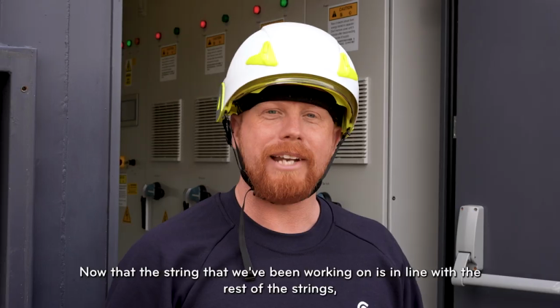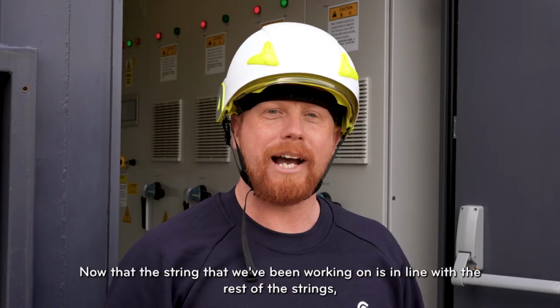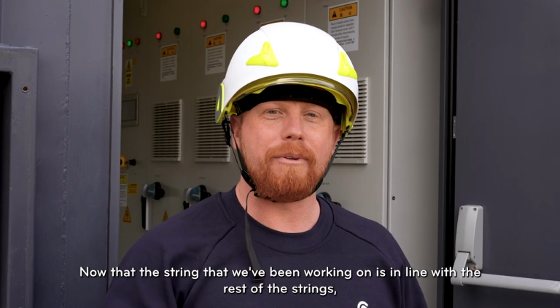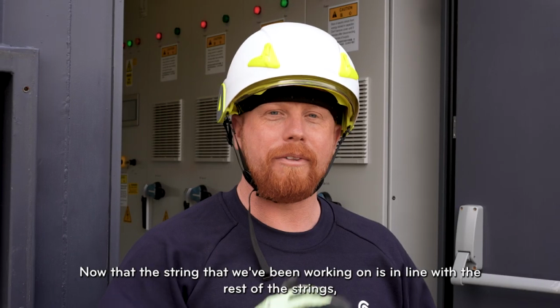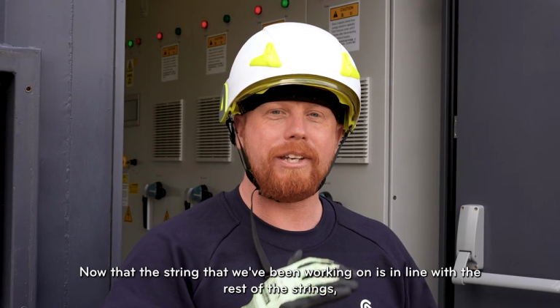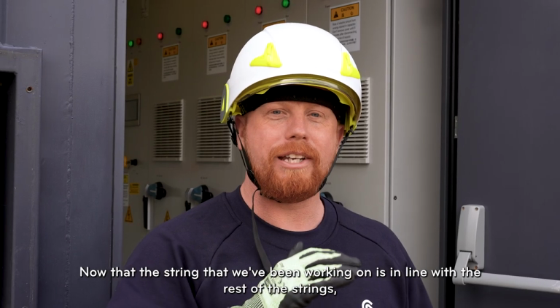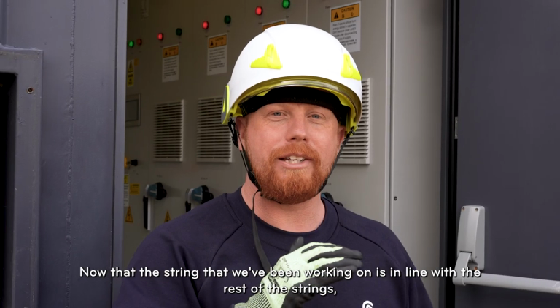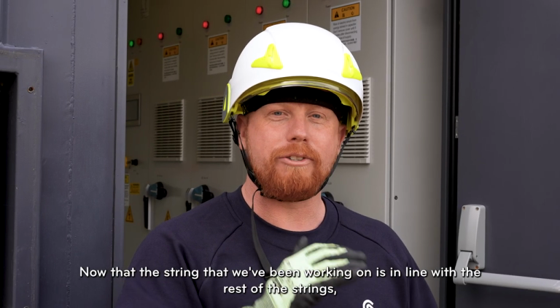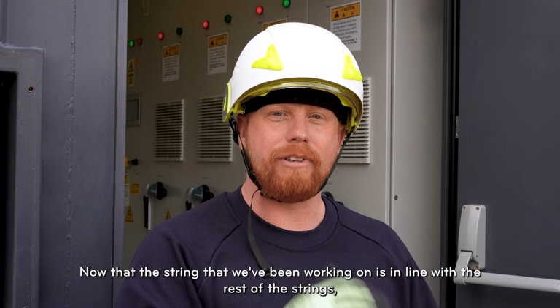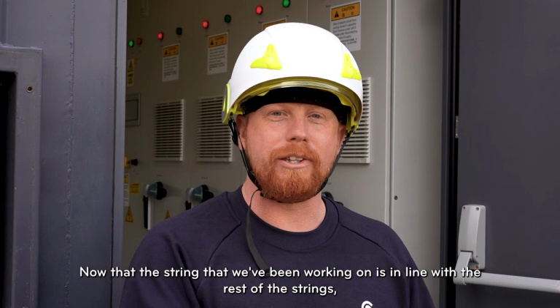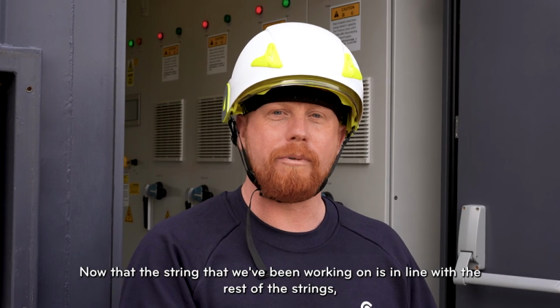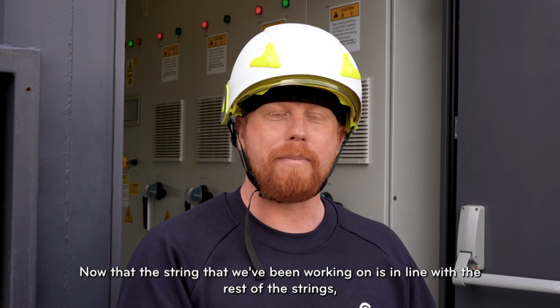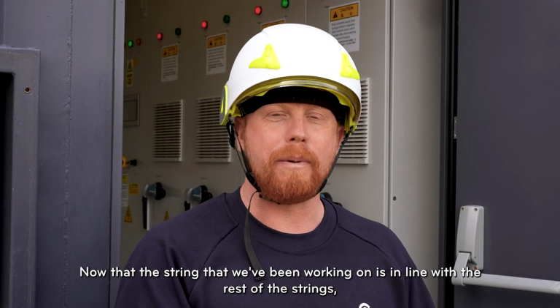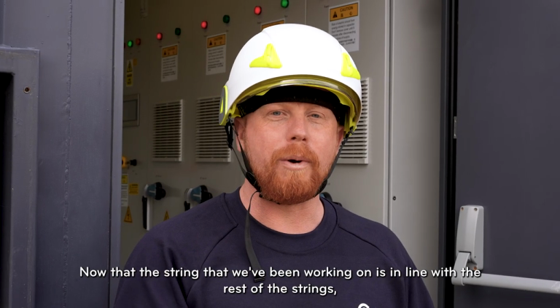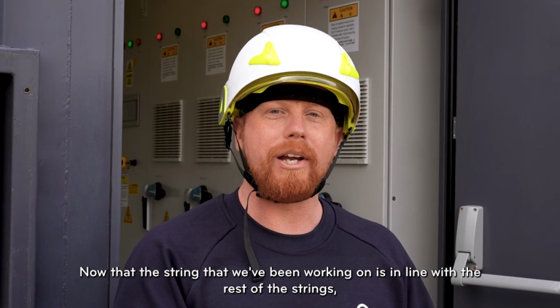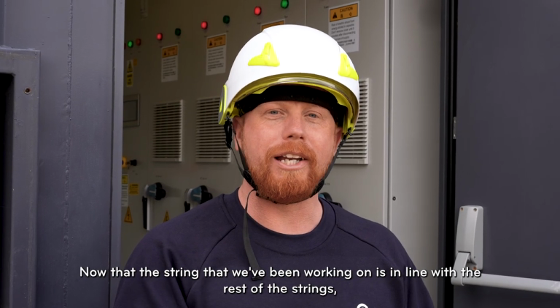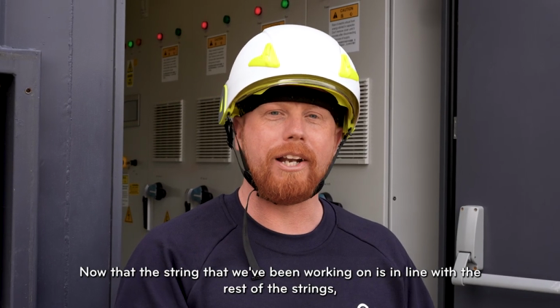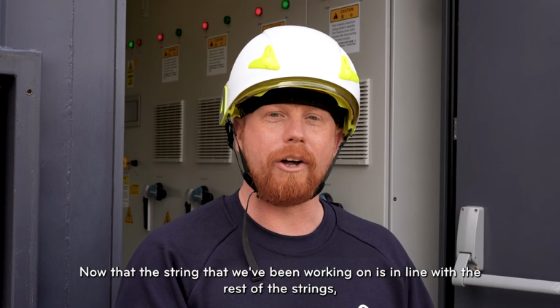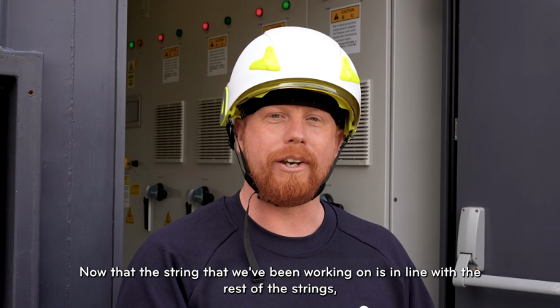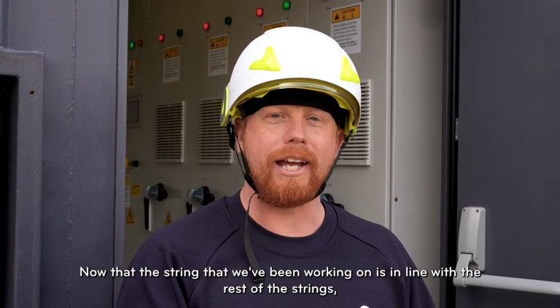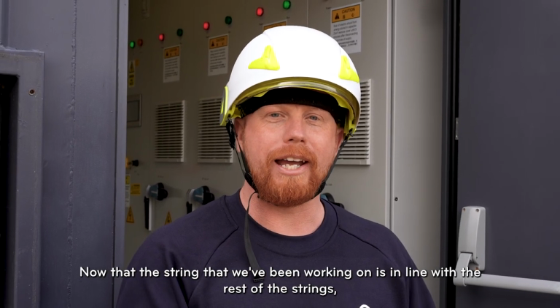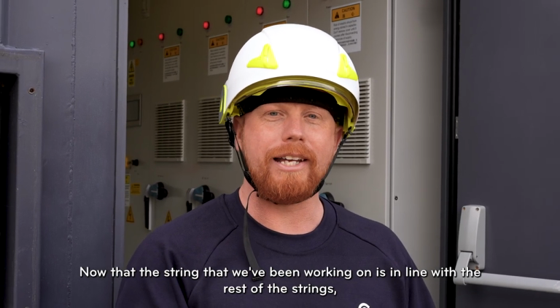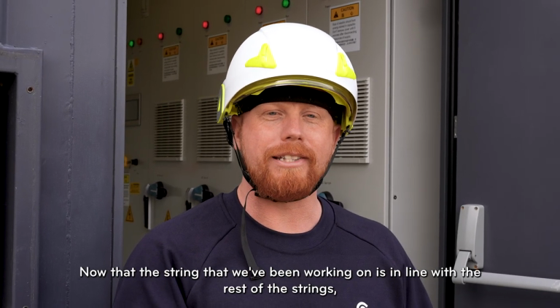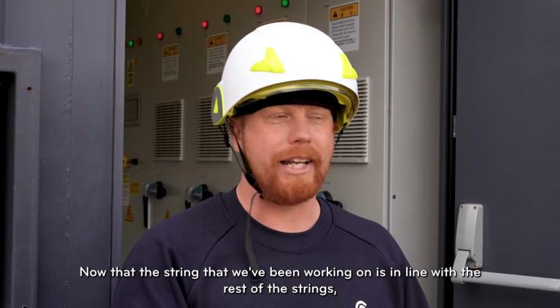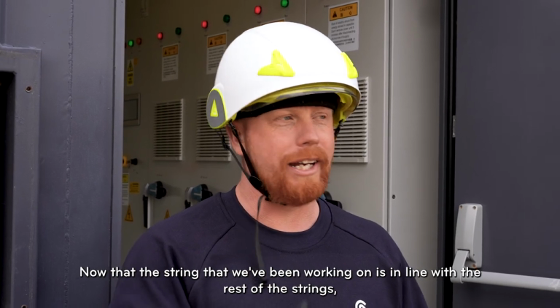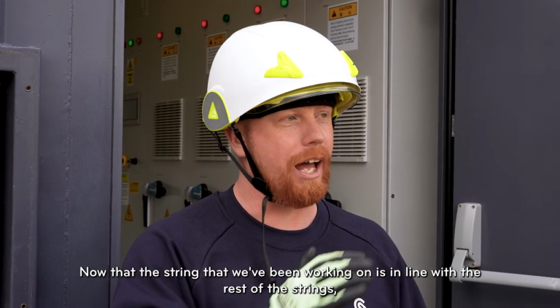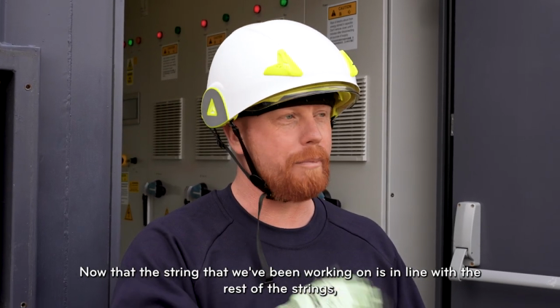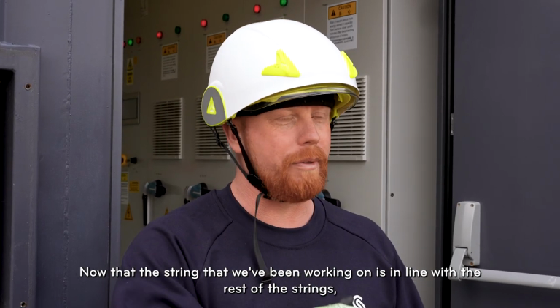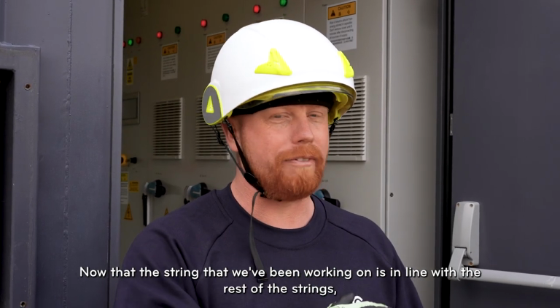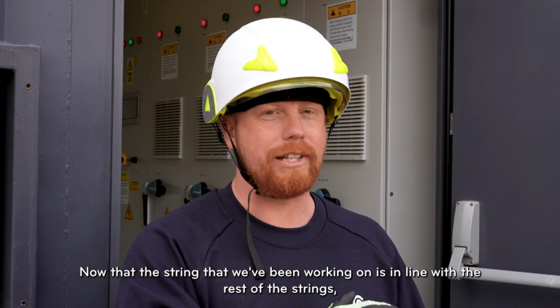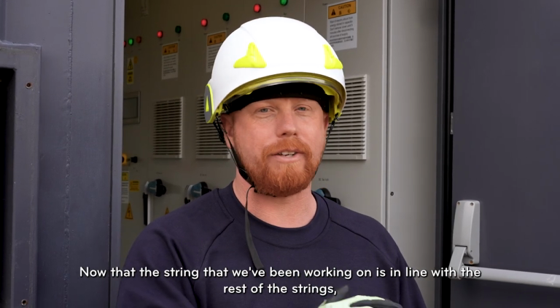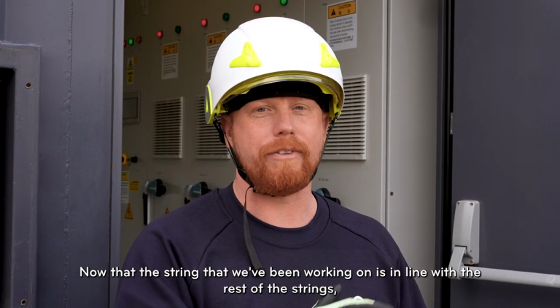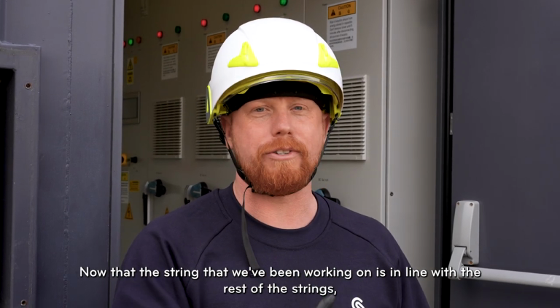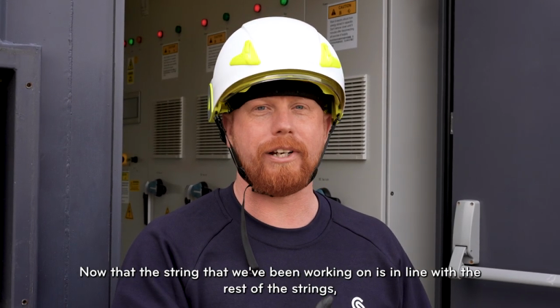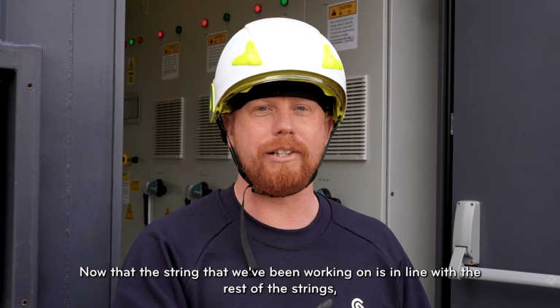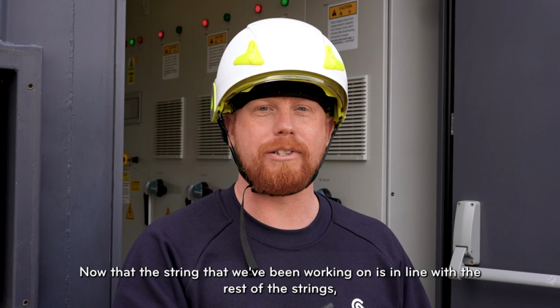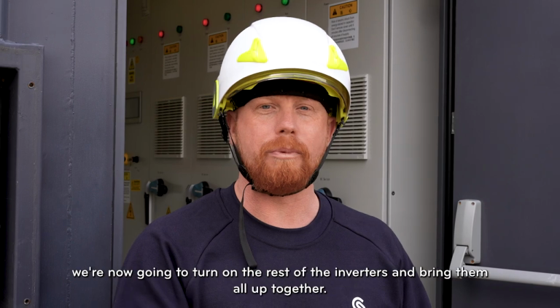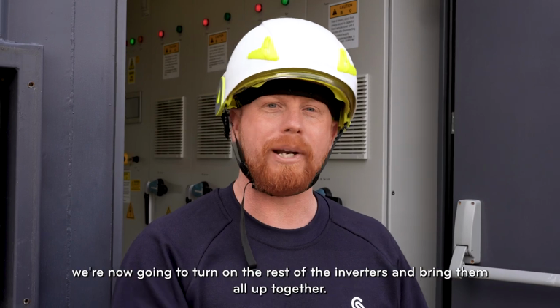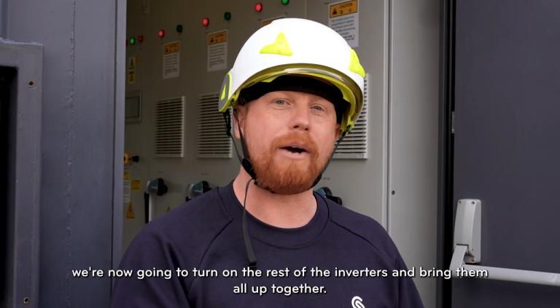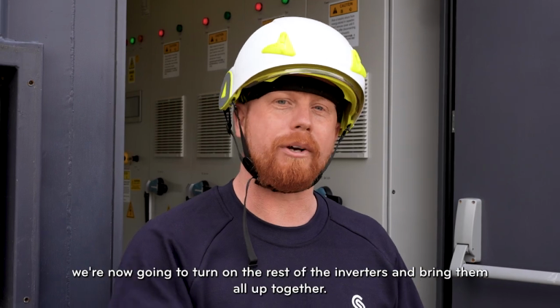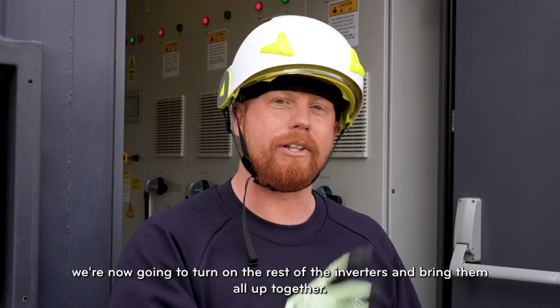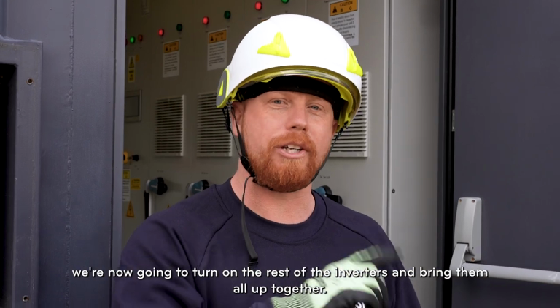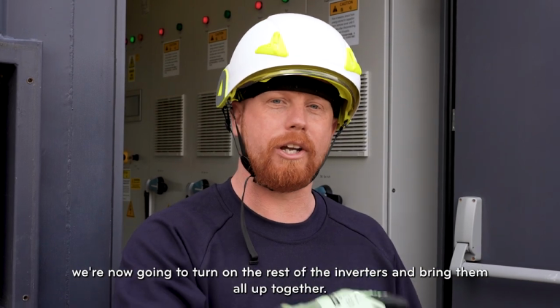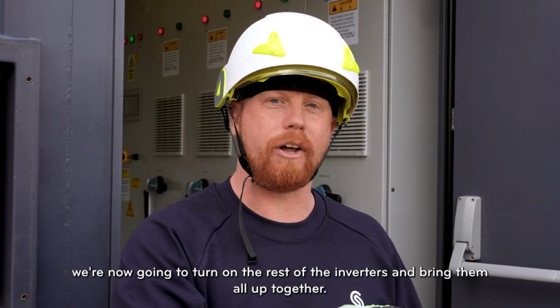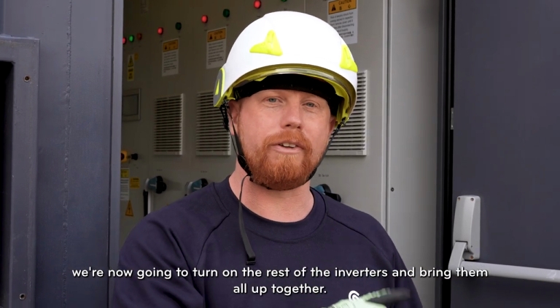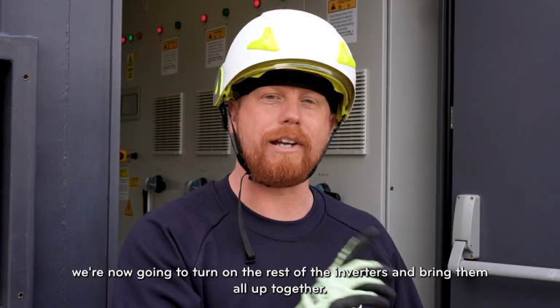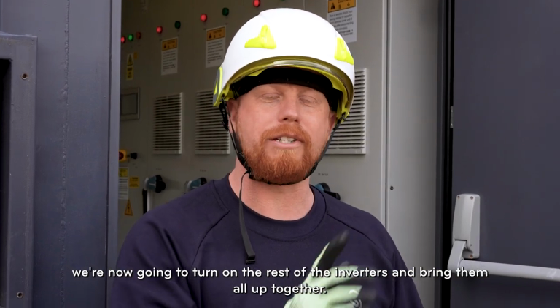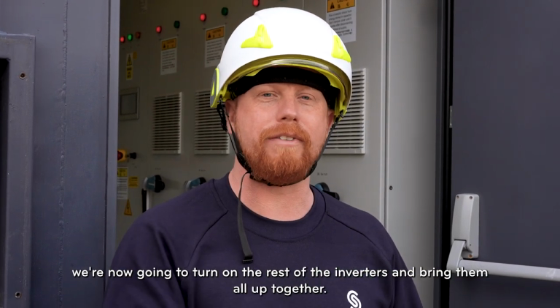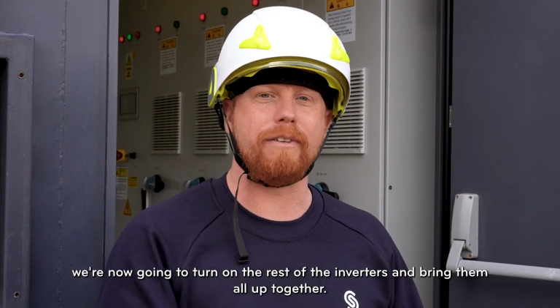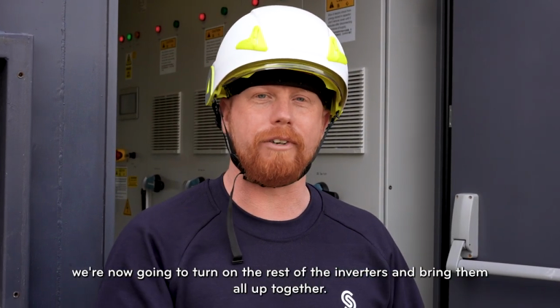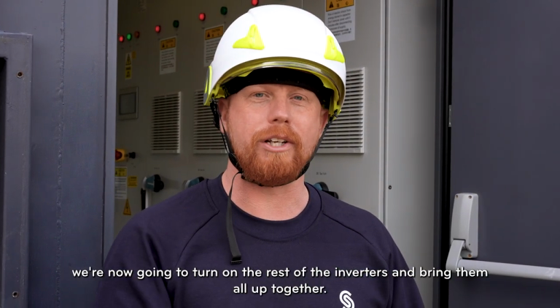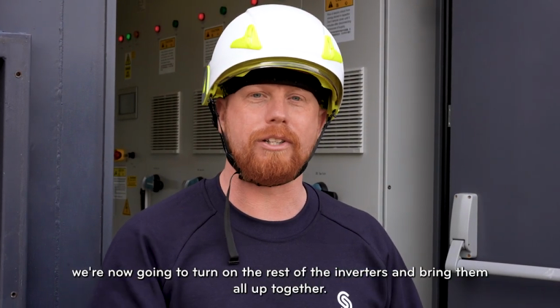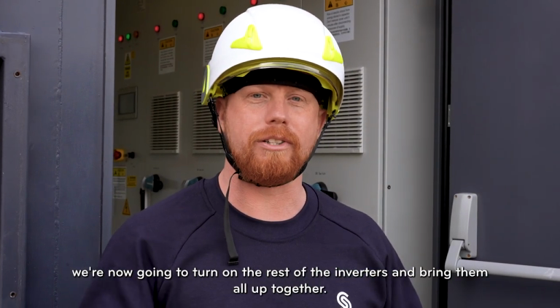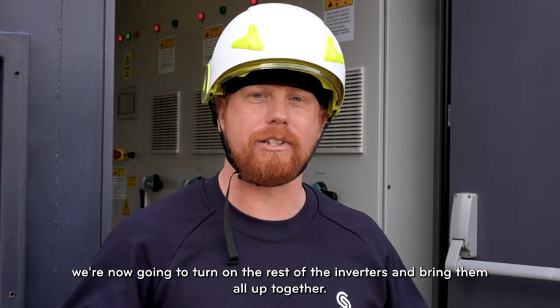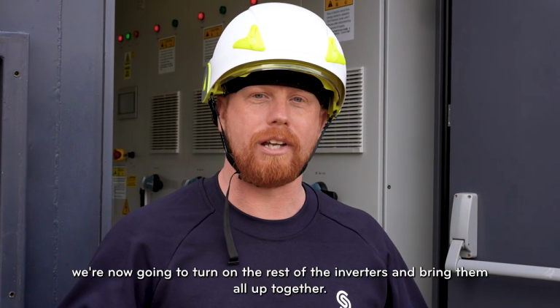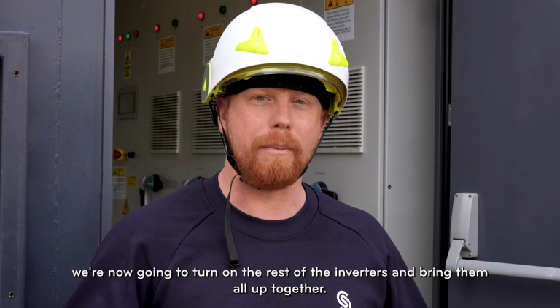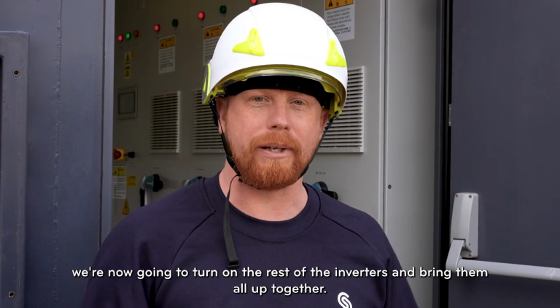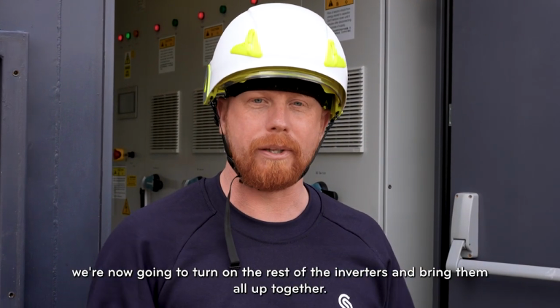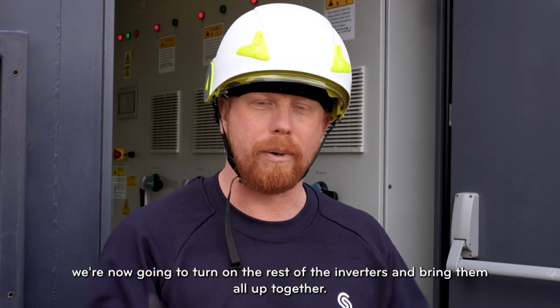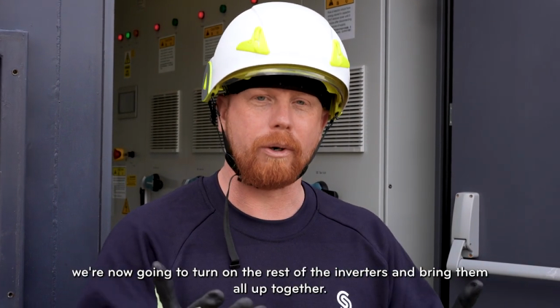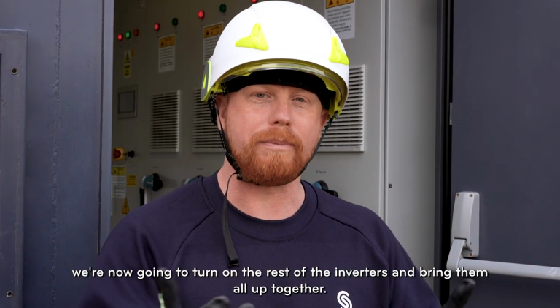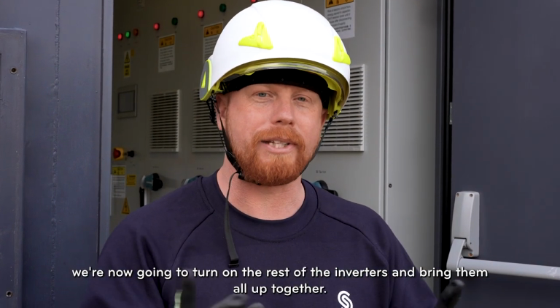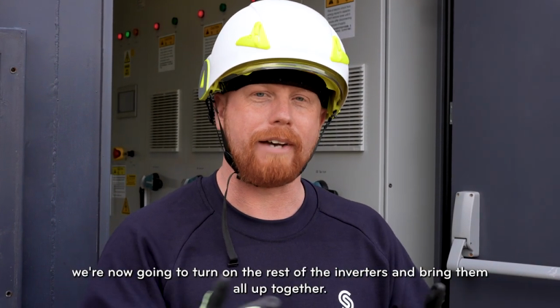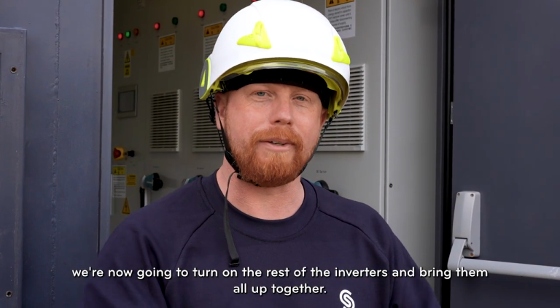Now that the string we've been working on is in line with the rest of the strings, we're going to turn on the rest of the inverters and bring them all up together.